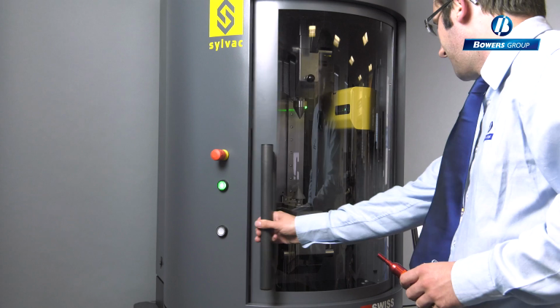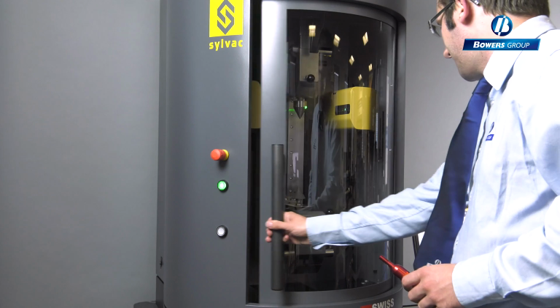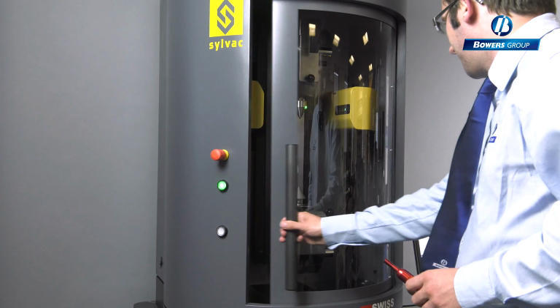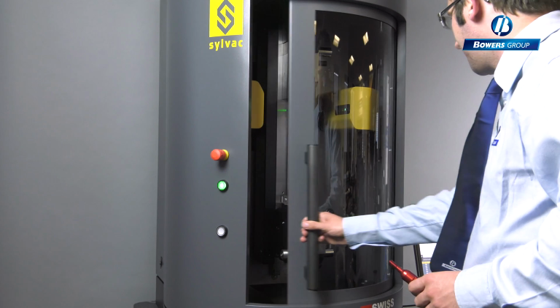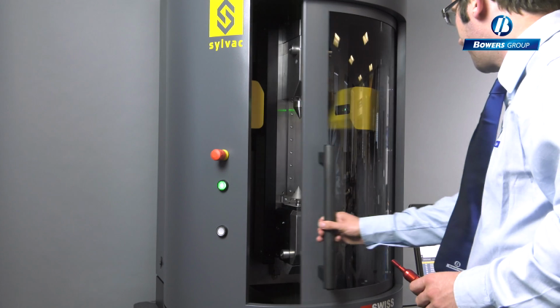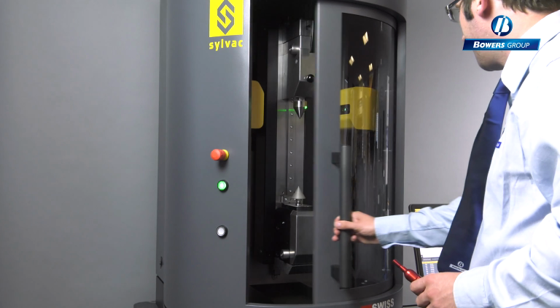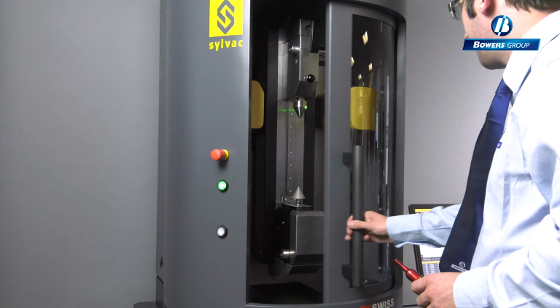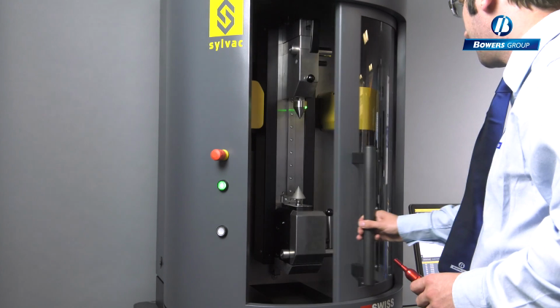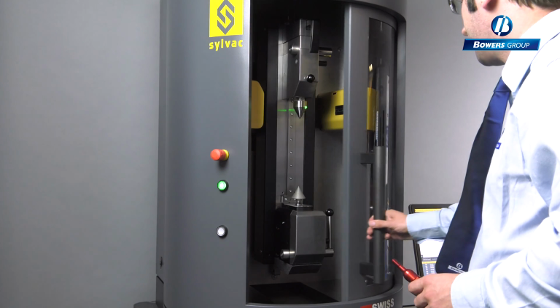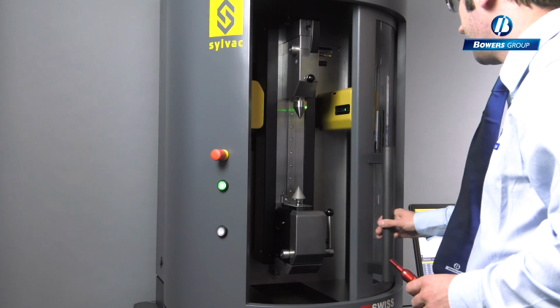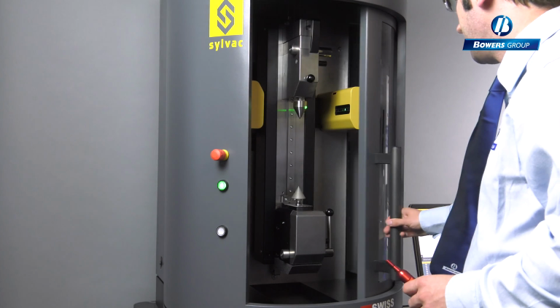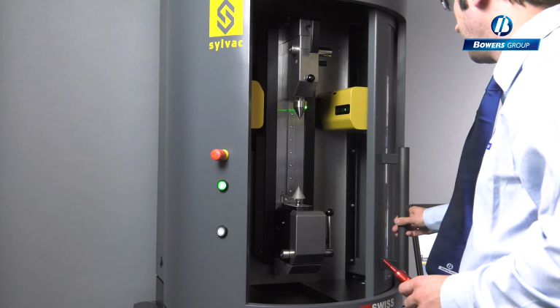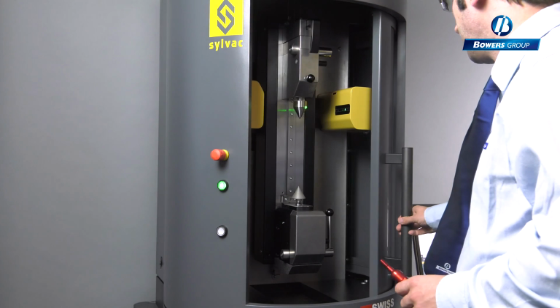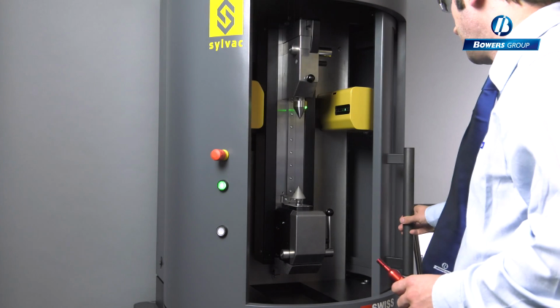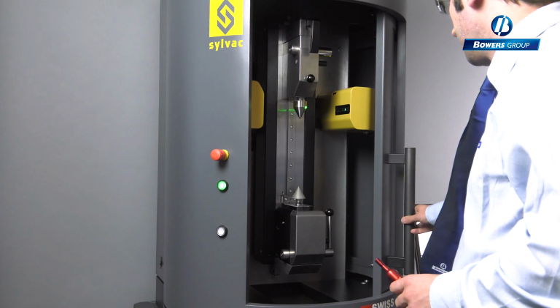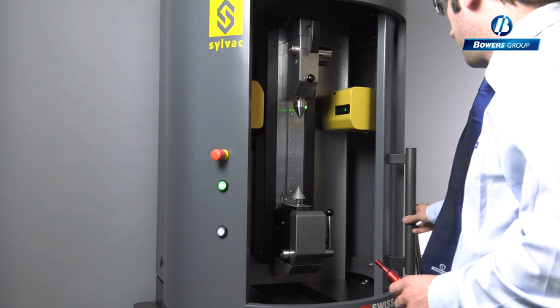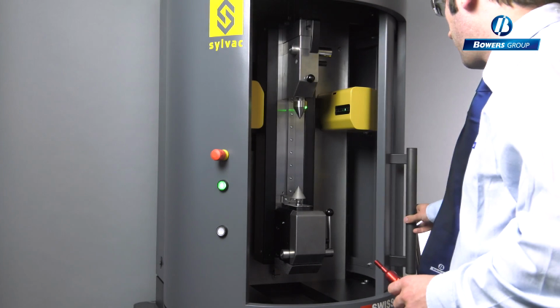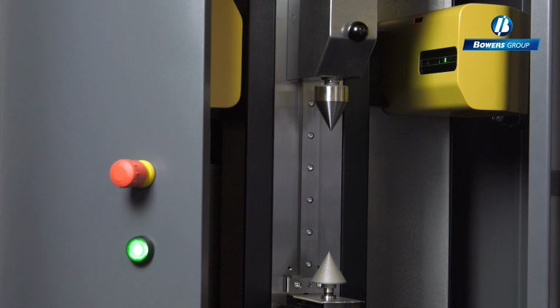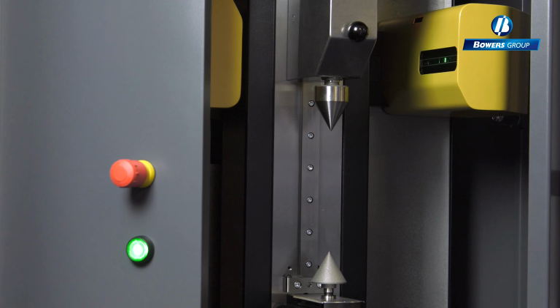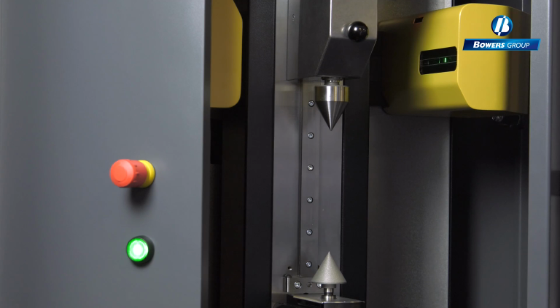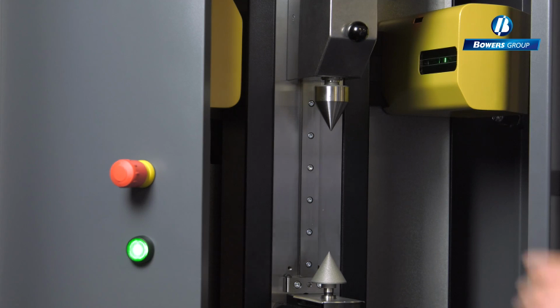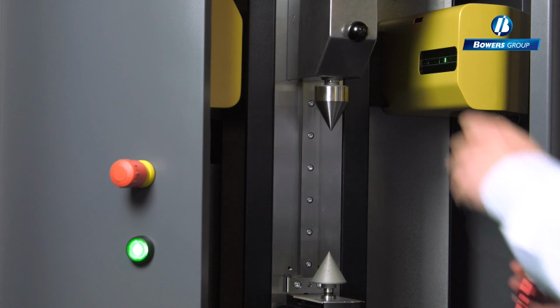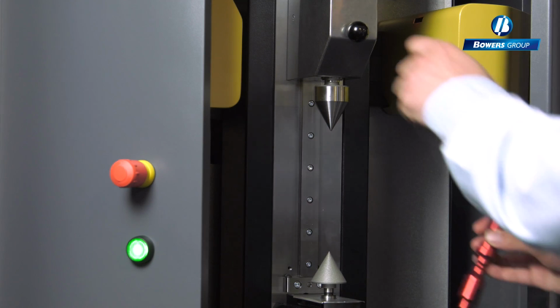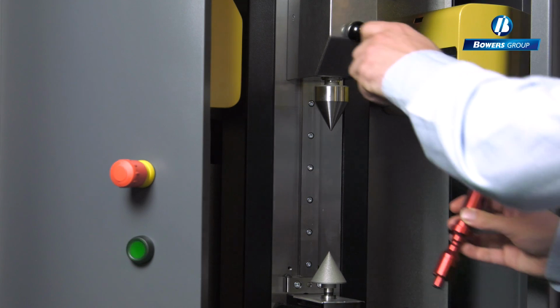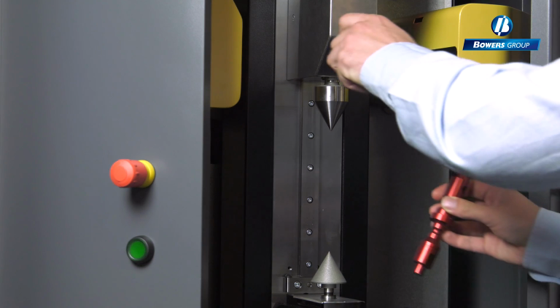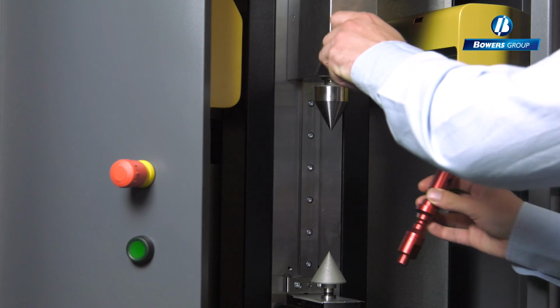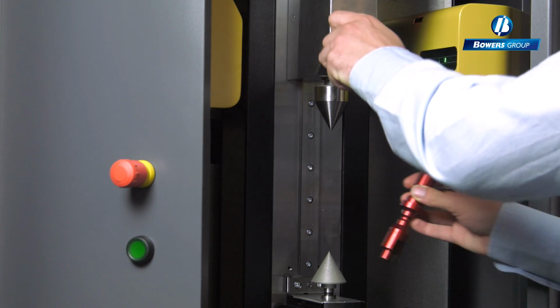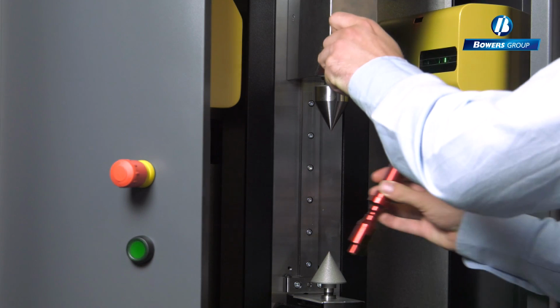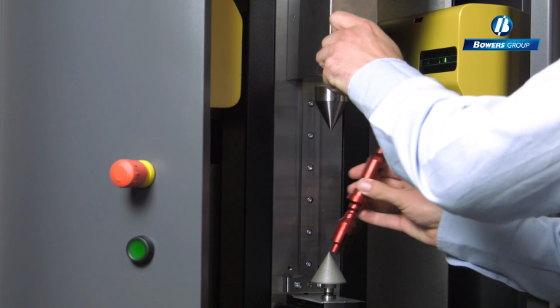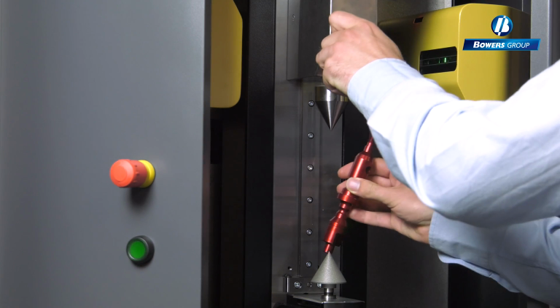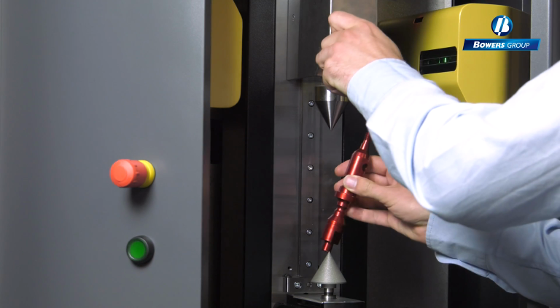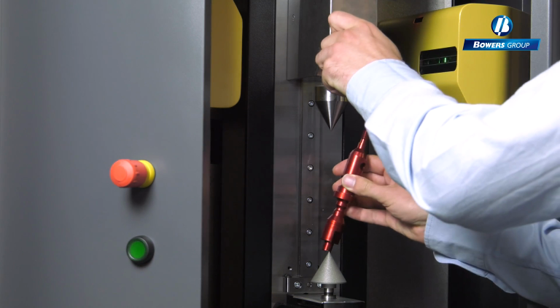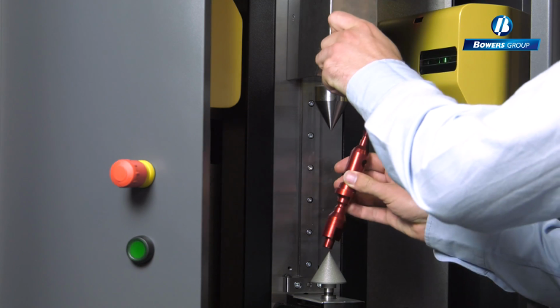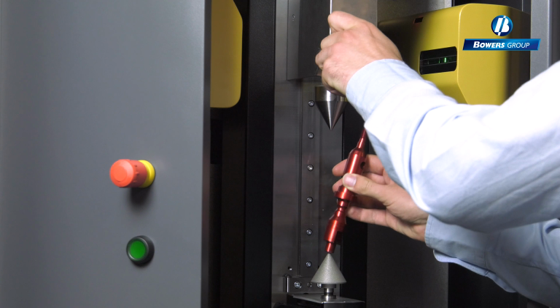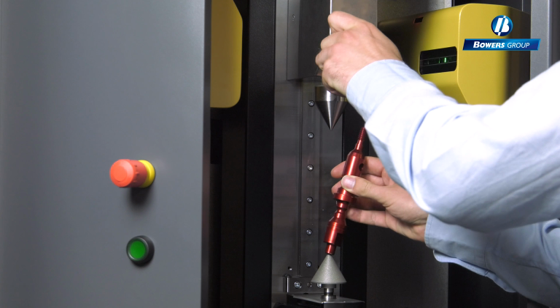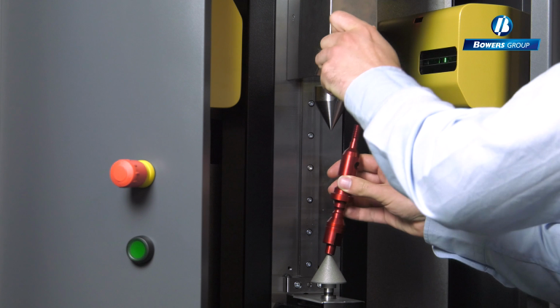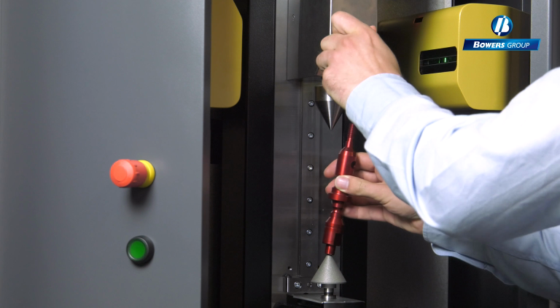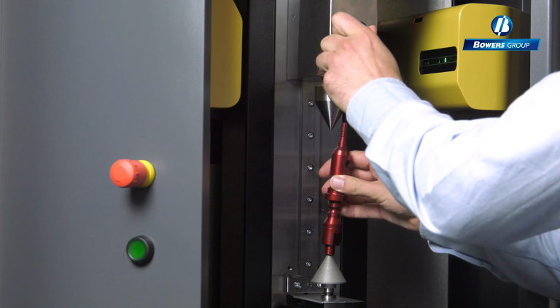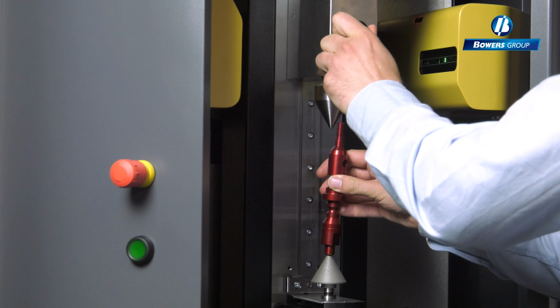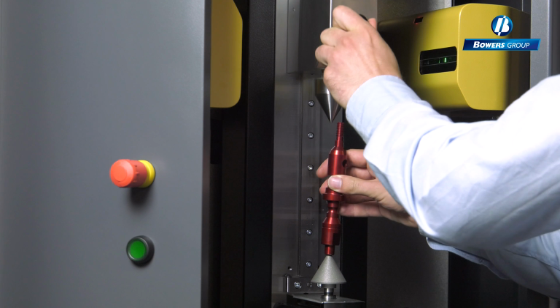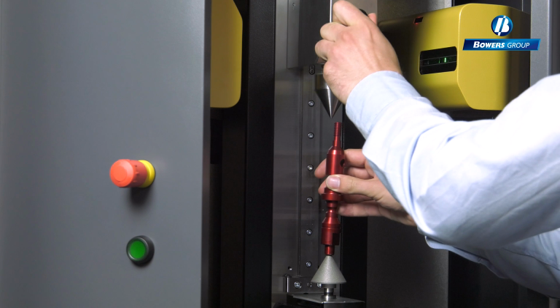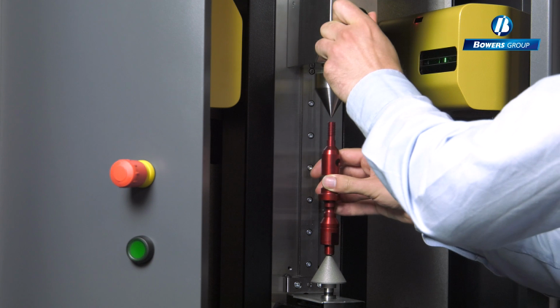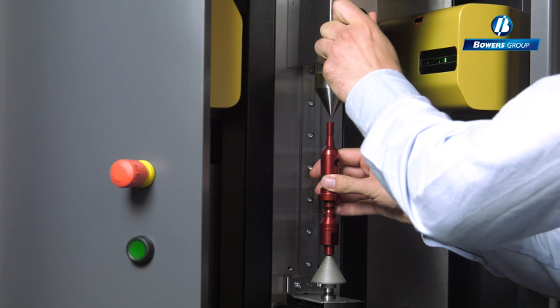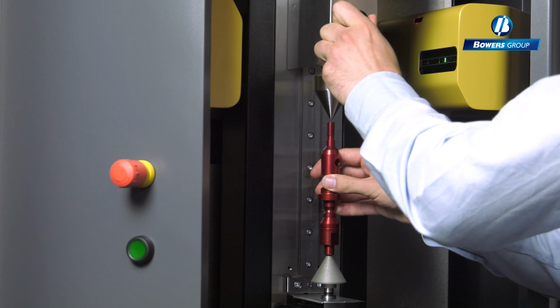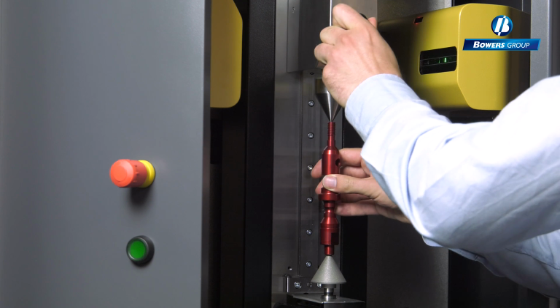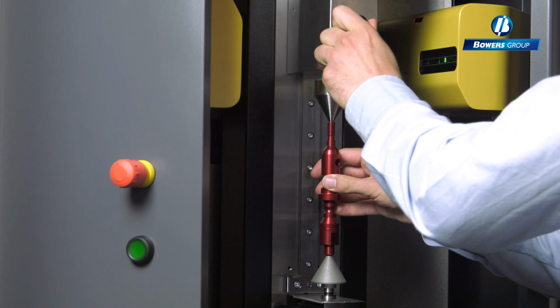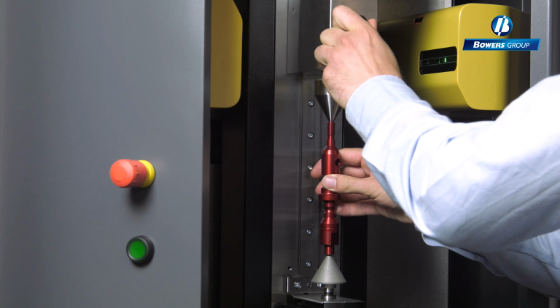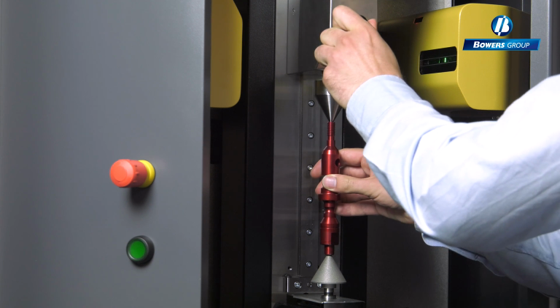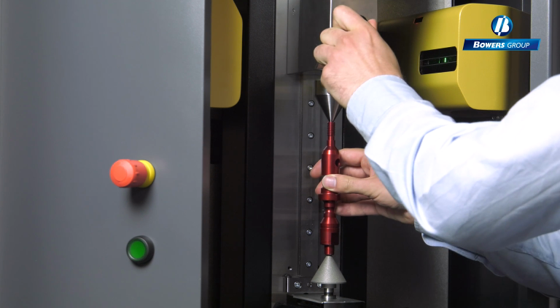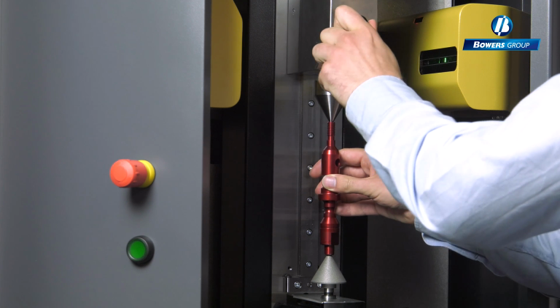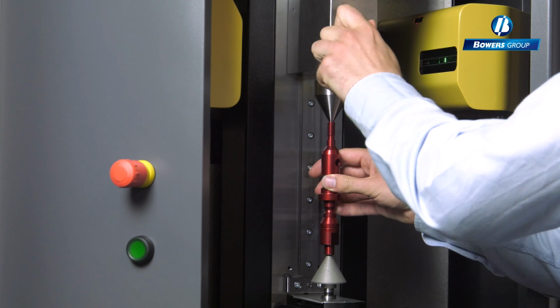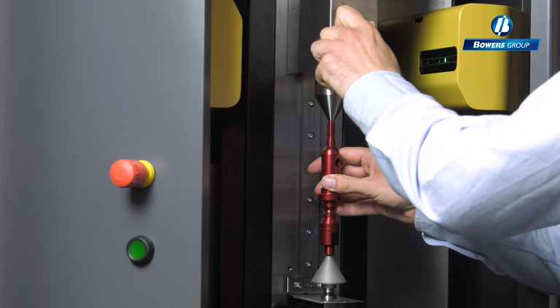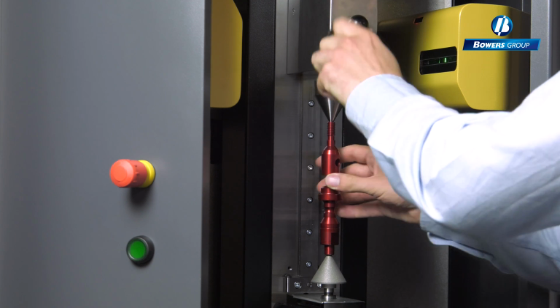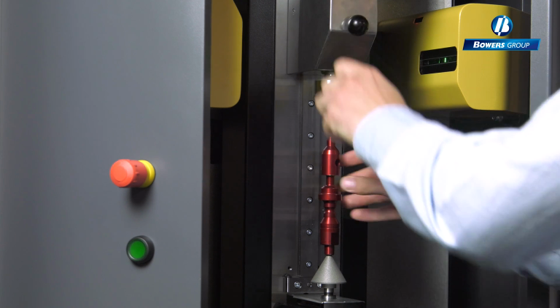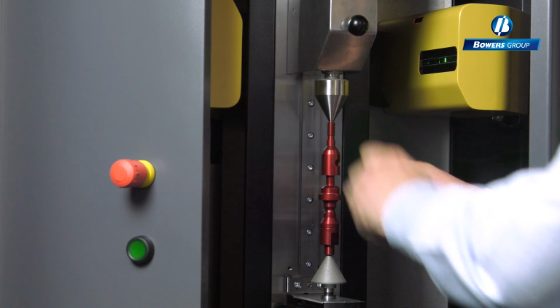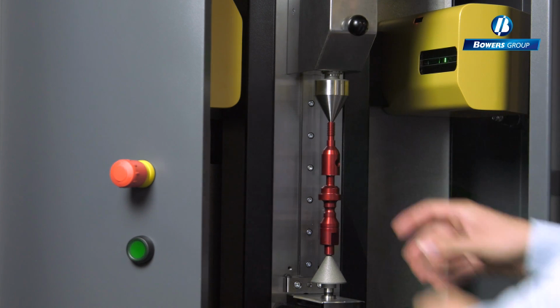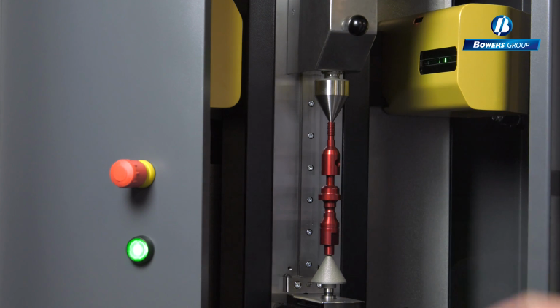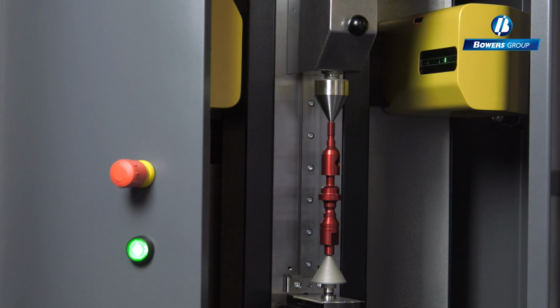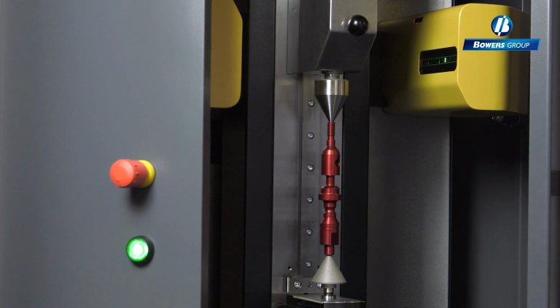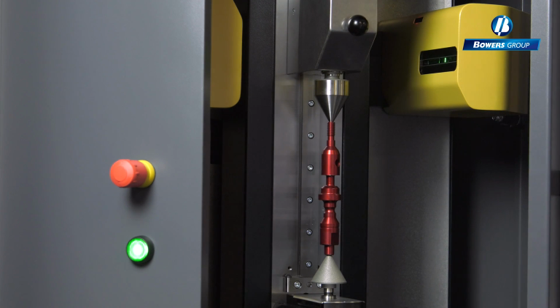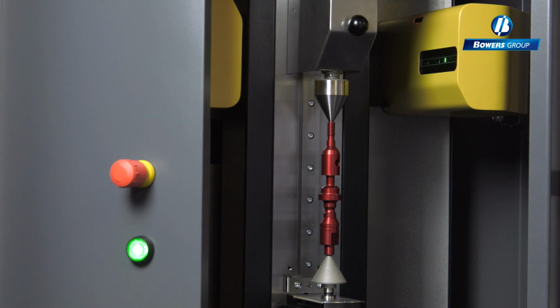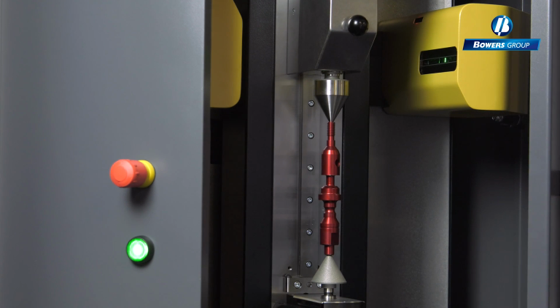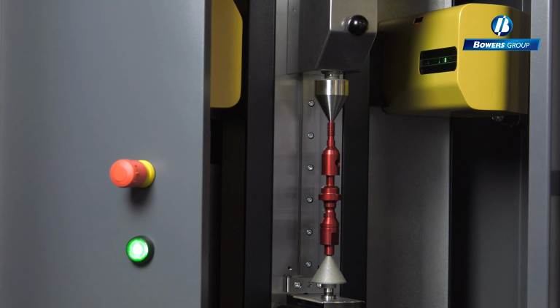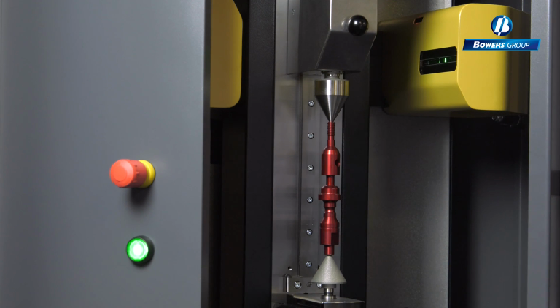Quick release centers allow for essential rapid product changeover. Ergonomically designed work holding provides extra ease of use.